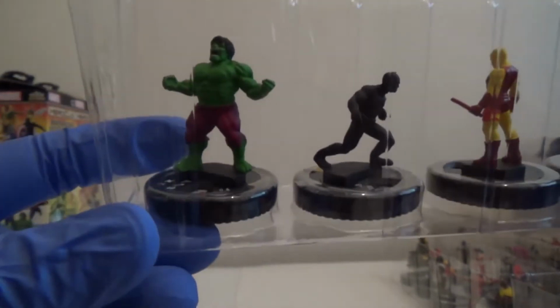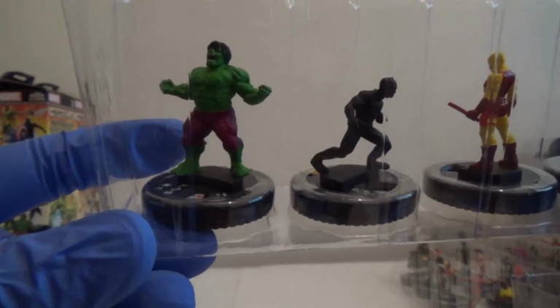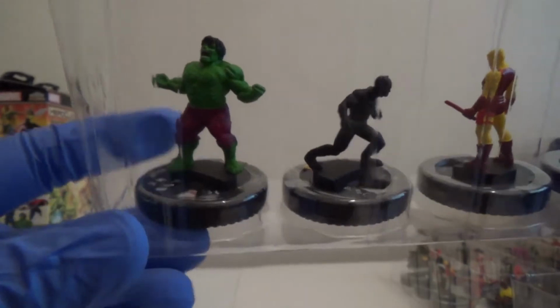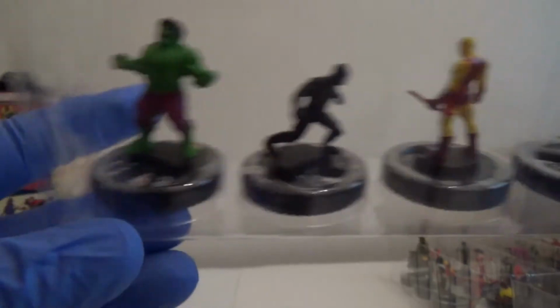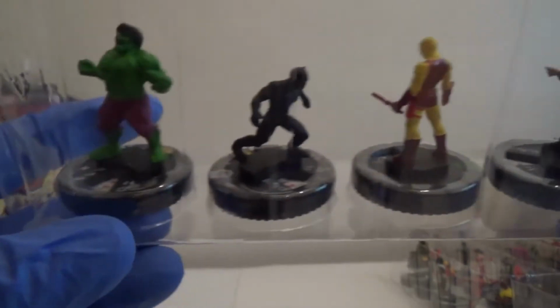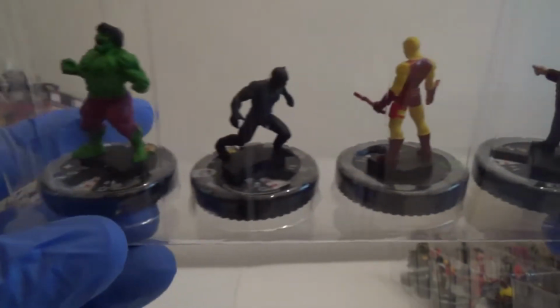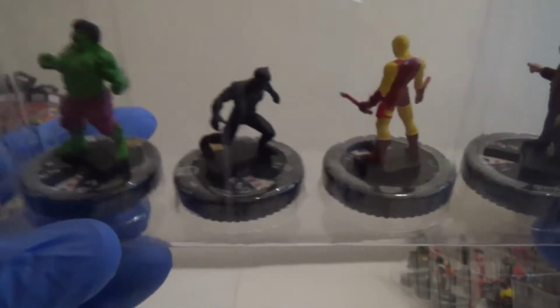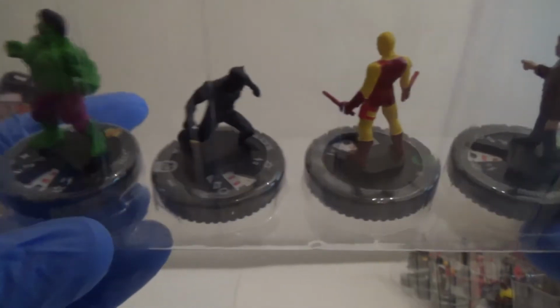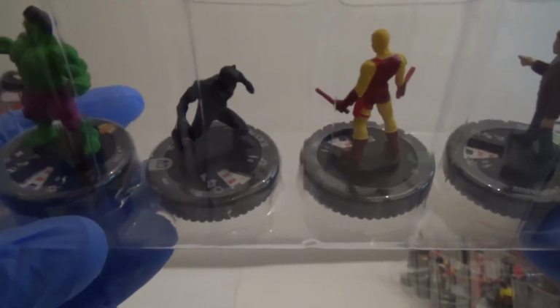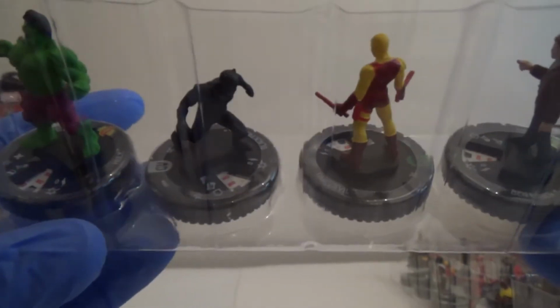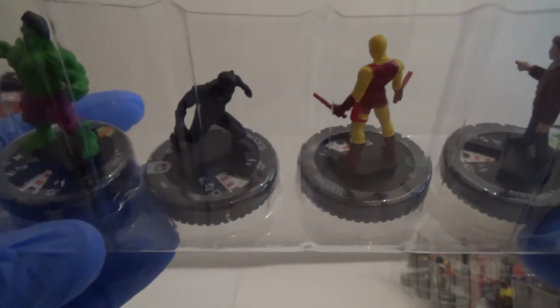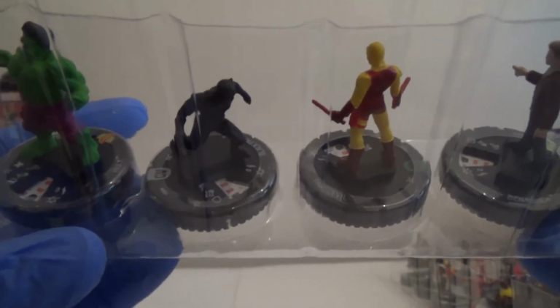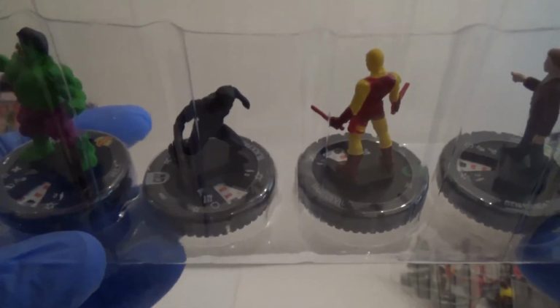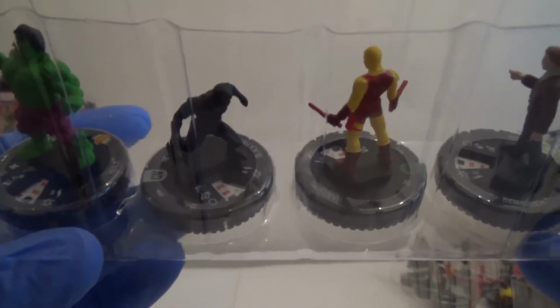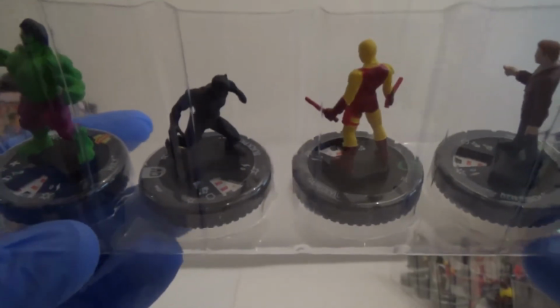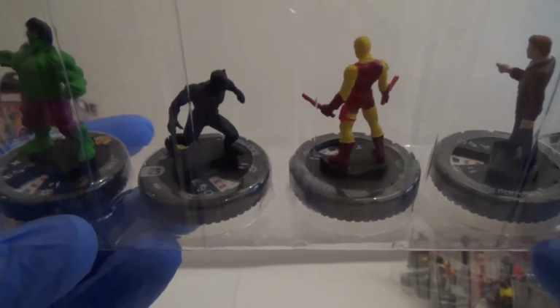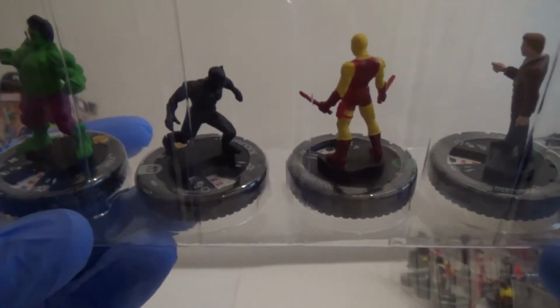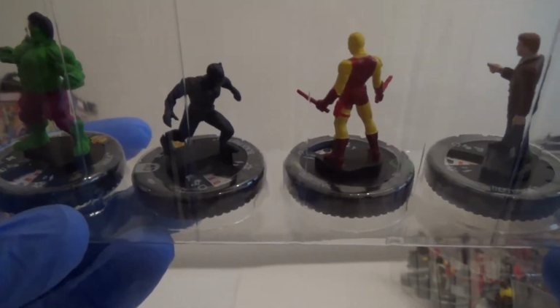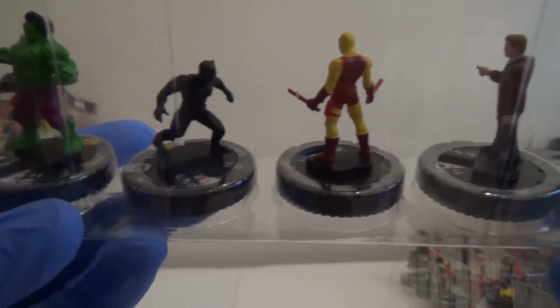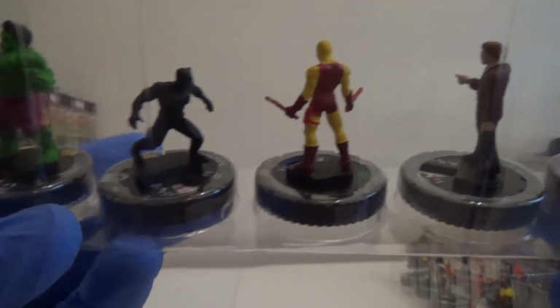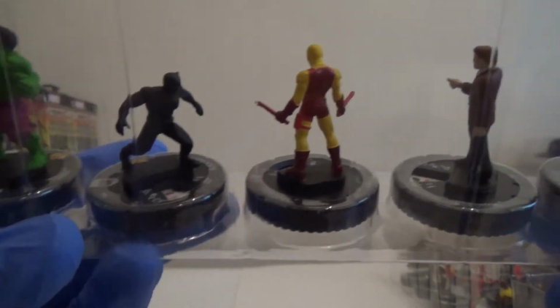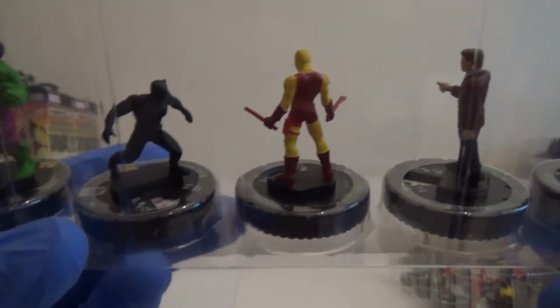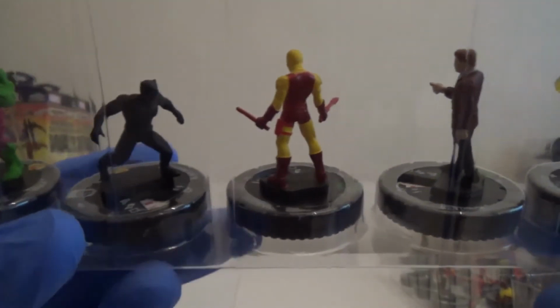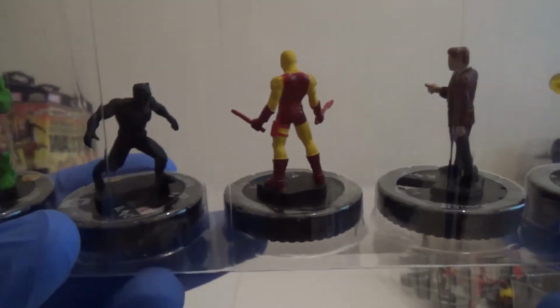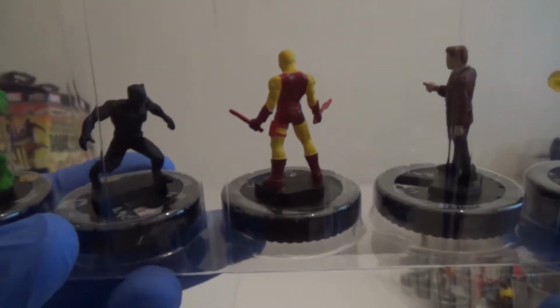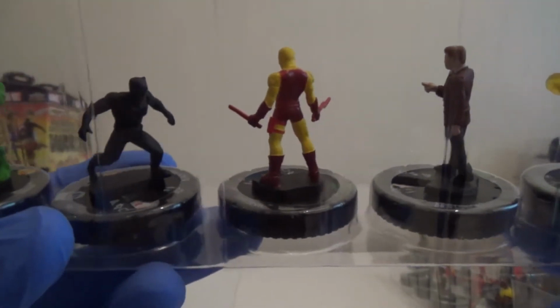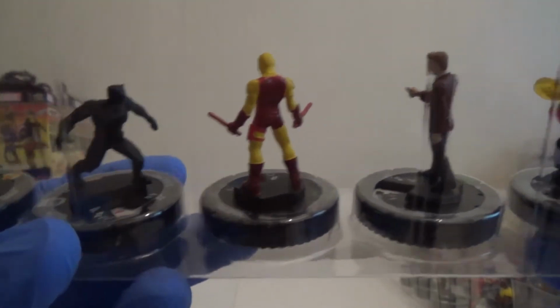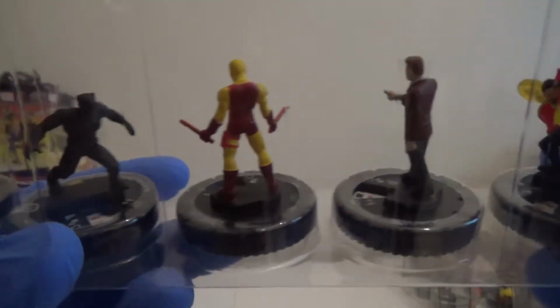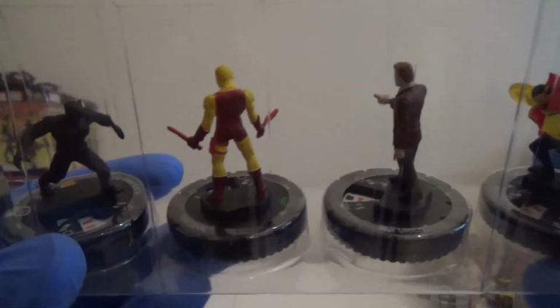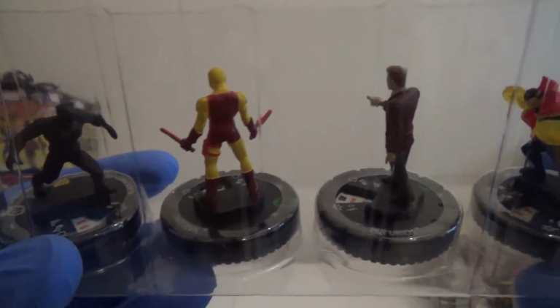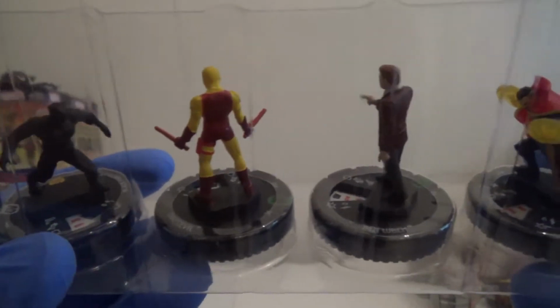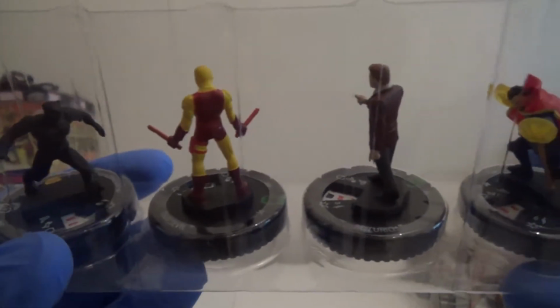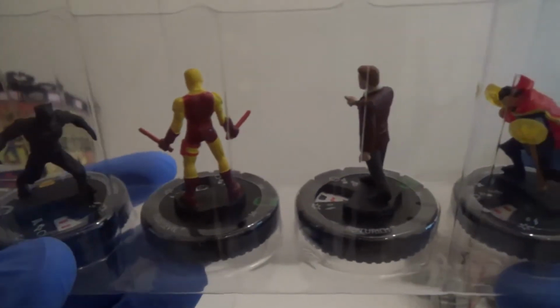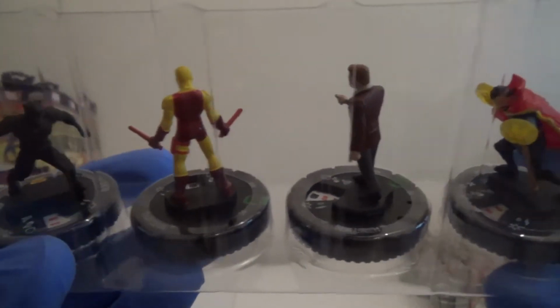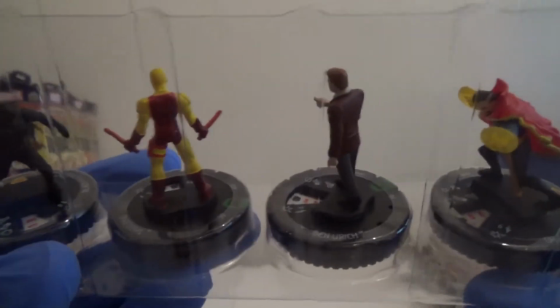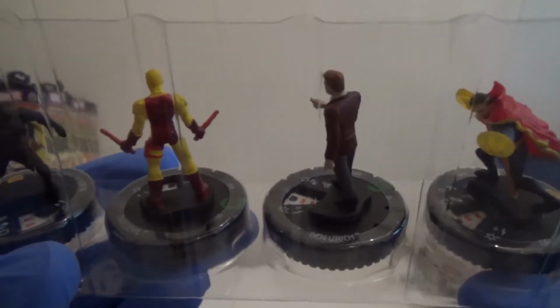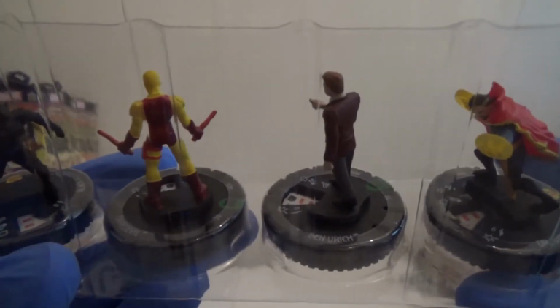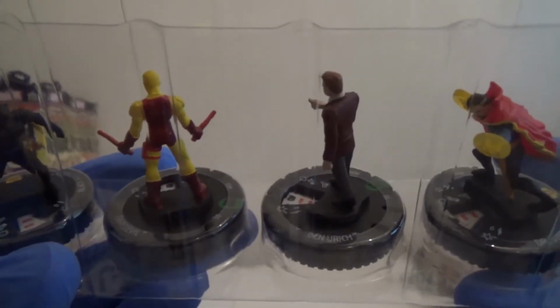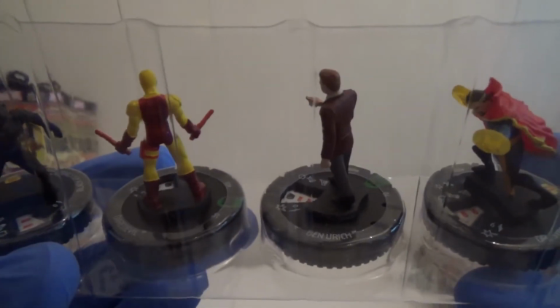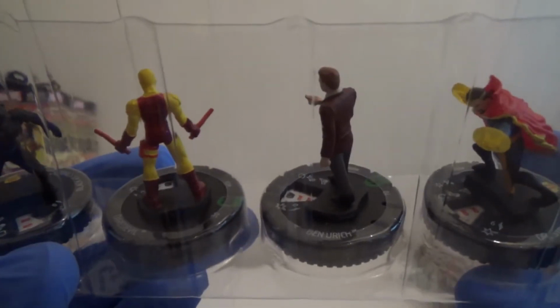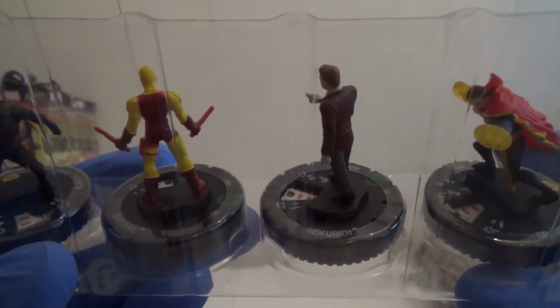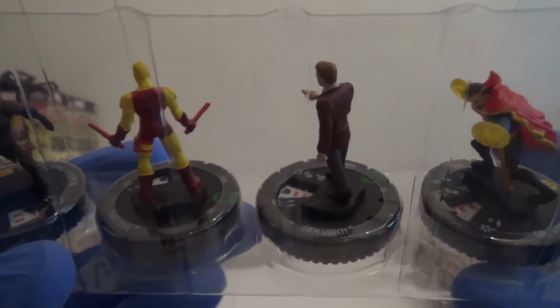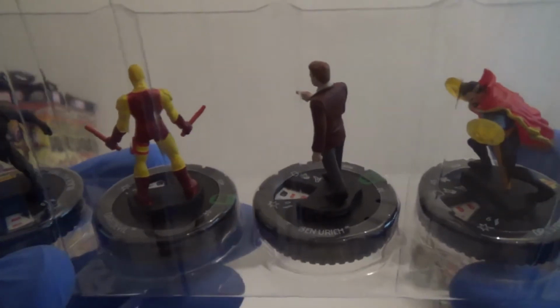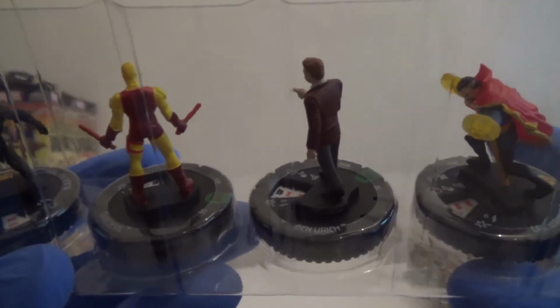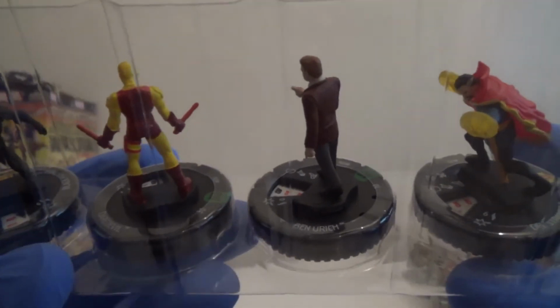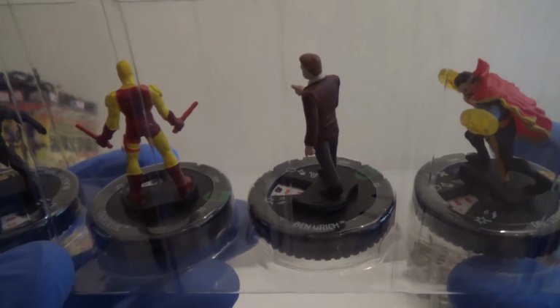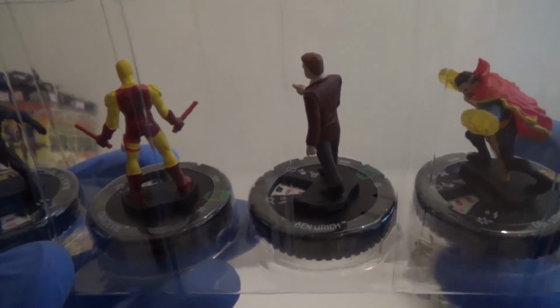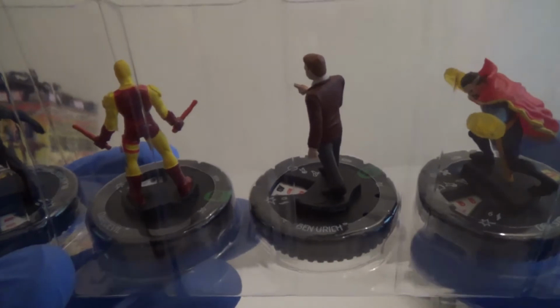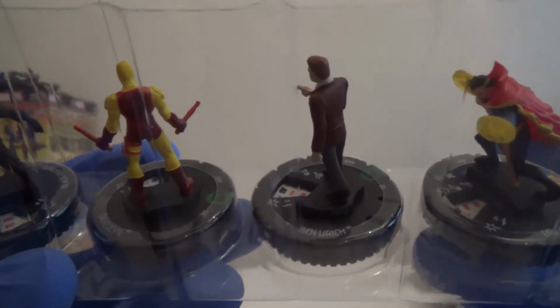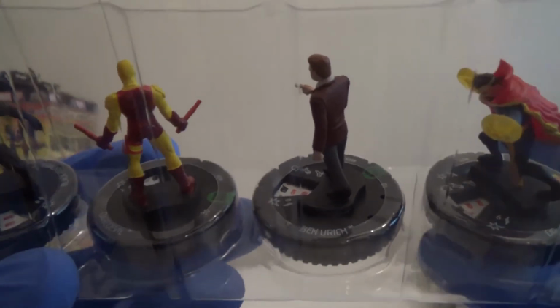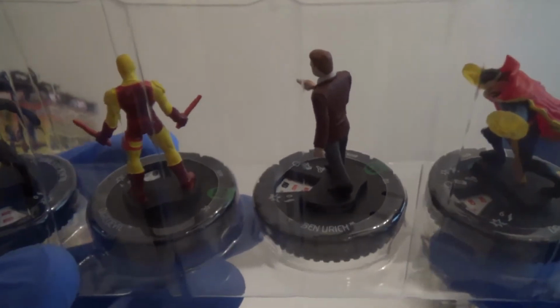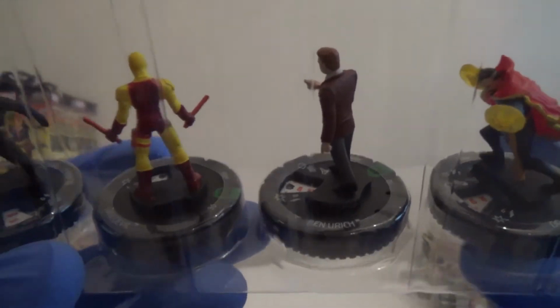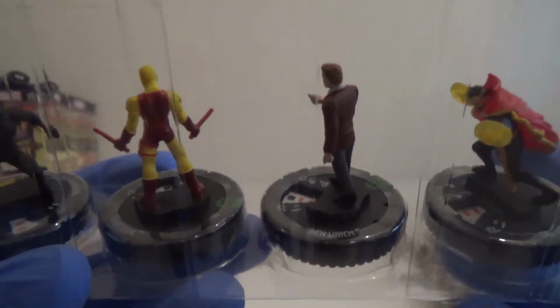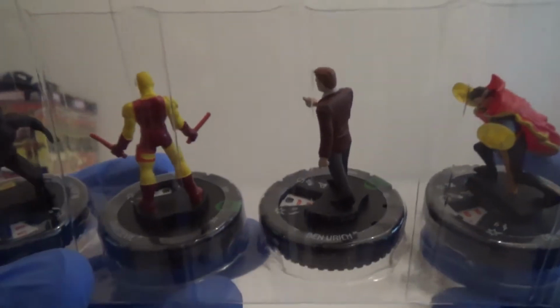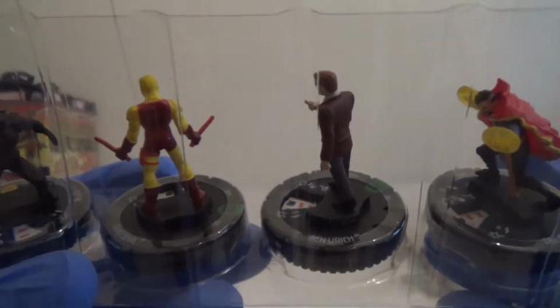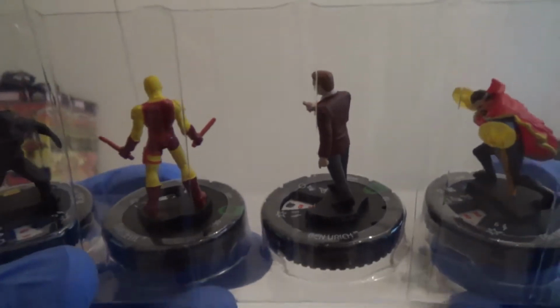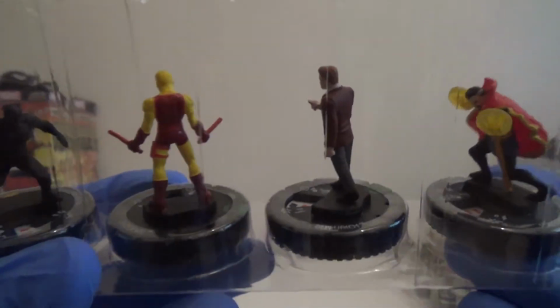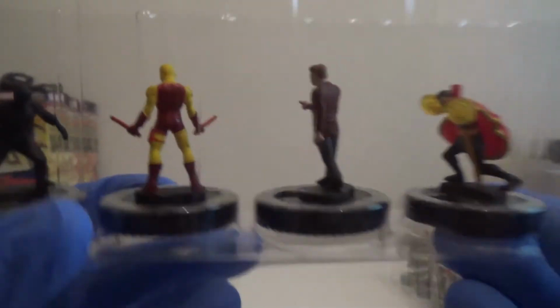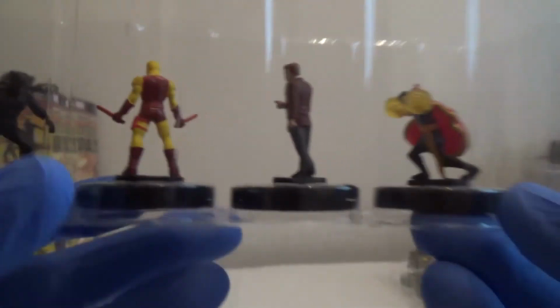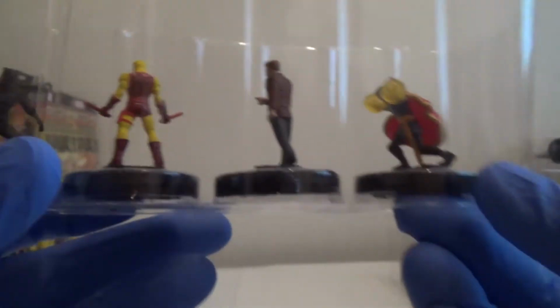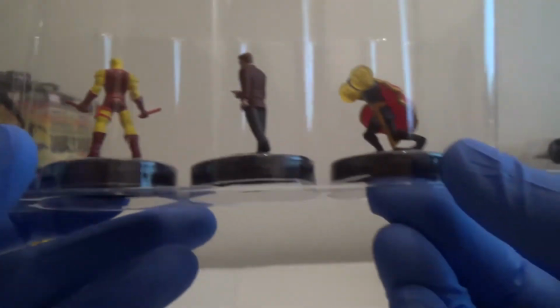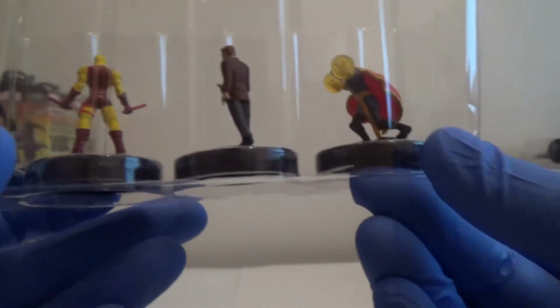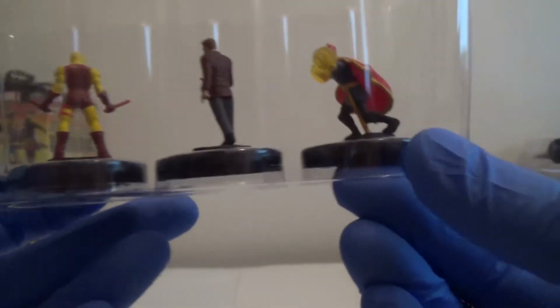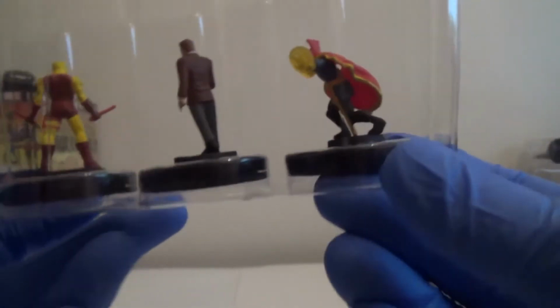So we've got Hulk. Black Panther. Daredevil. Ben Urich. And Rare Doctor Strange.